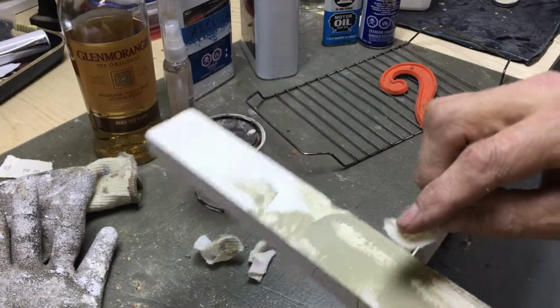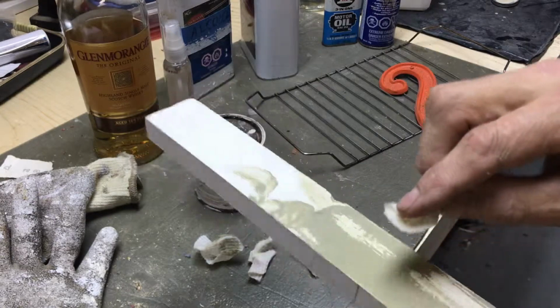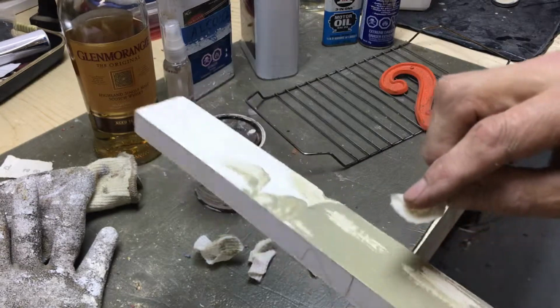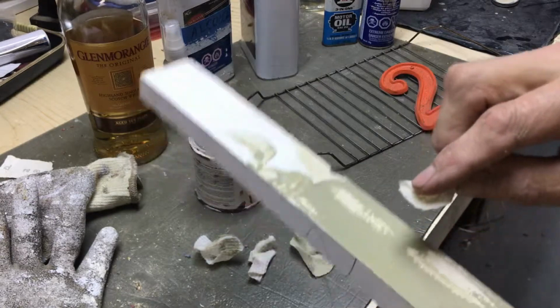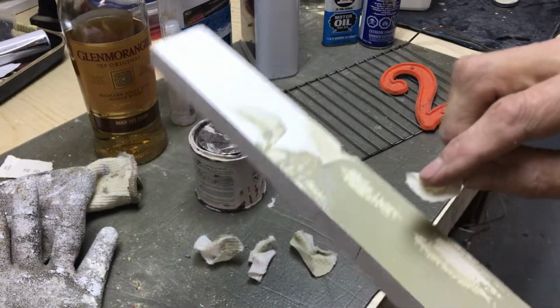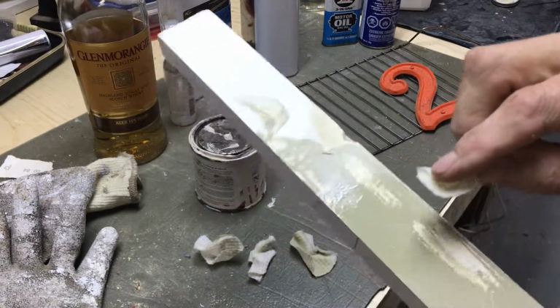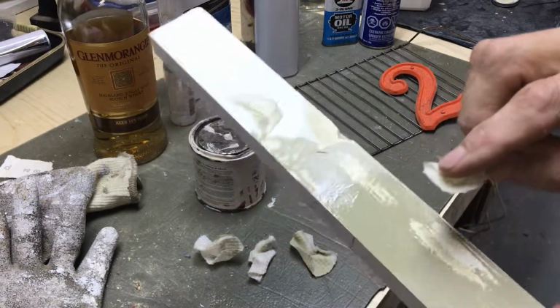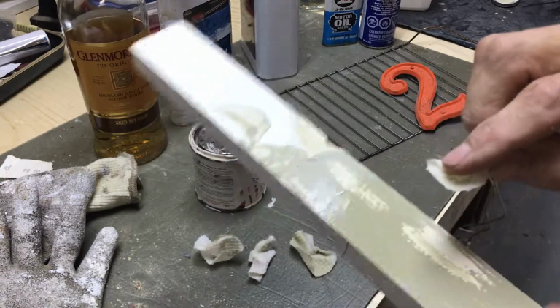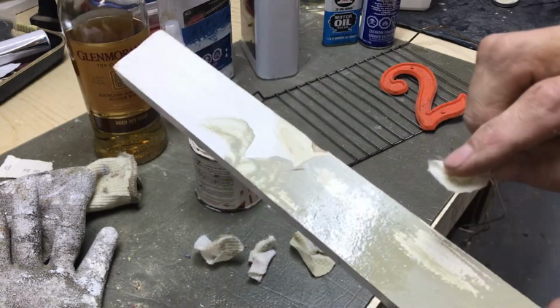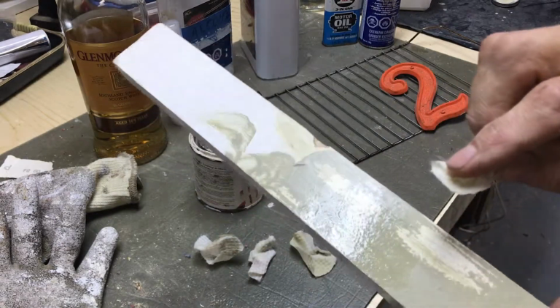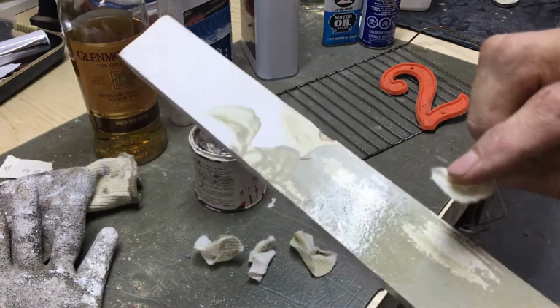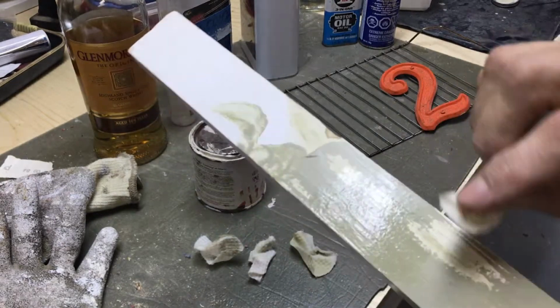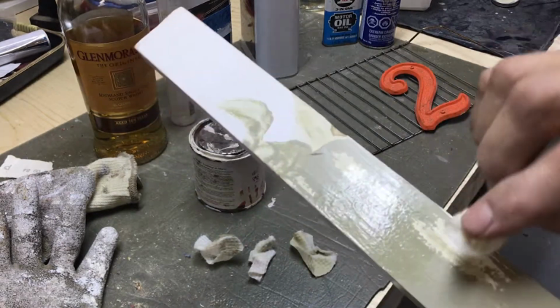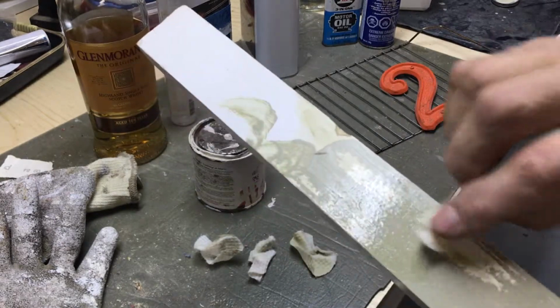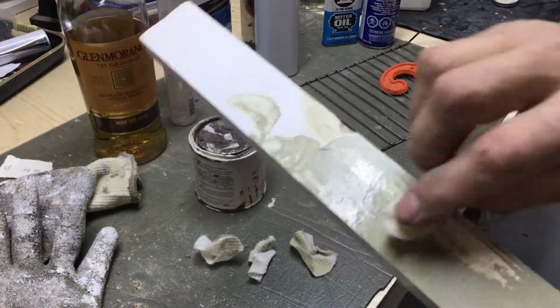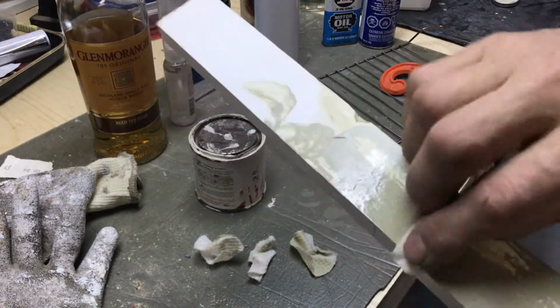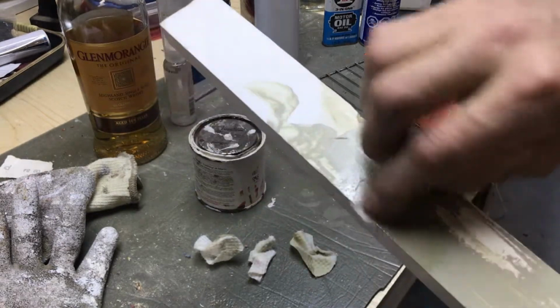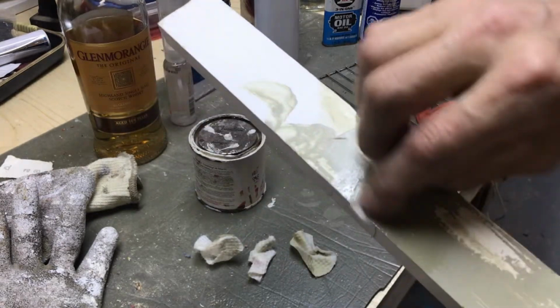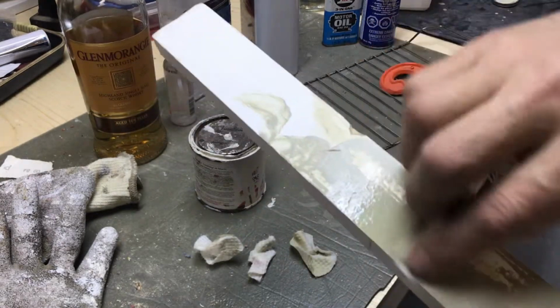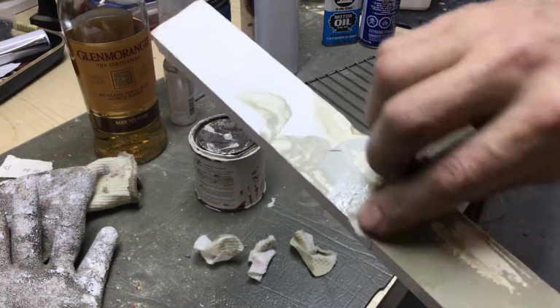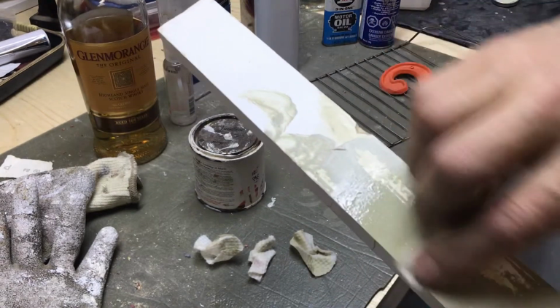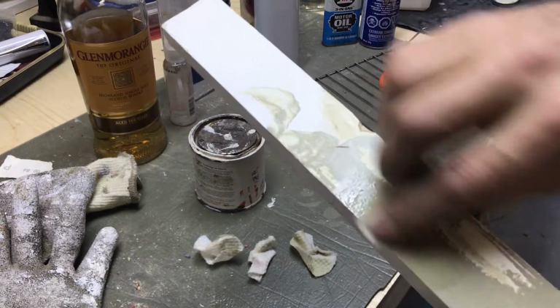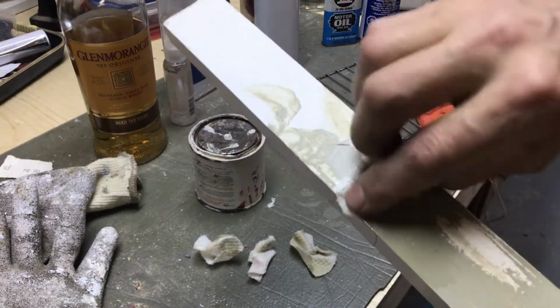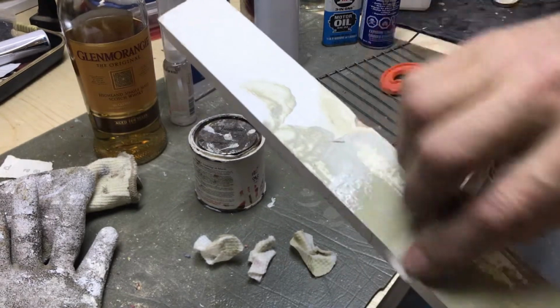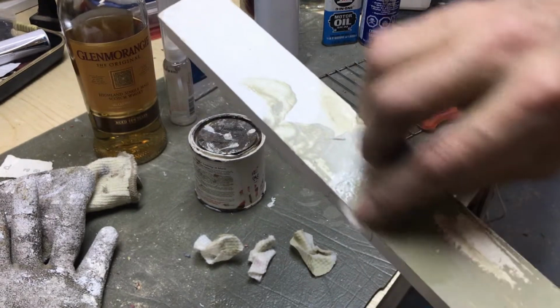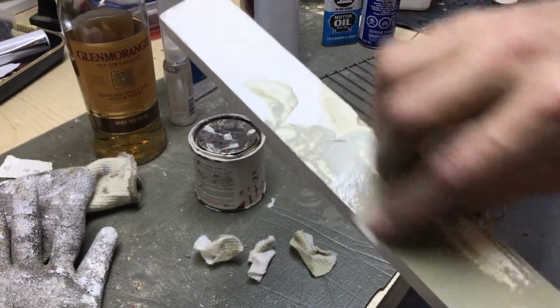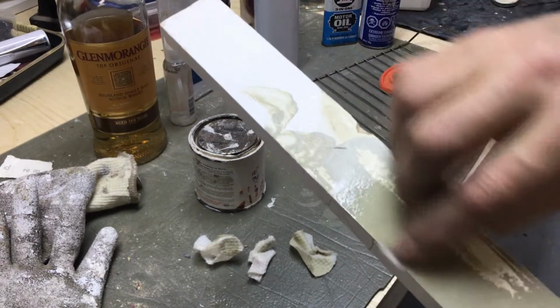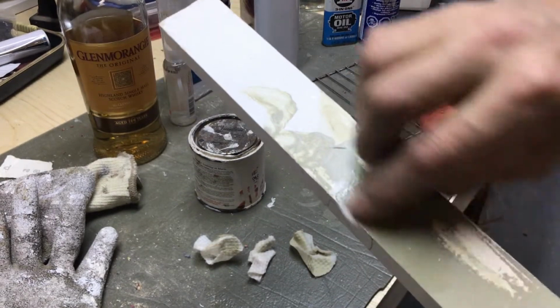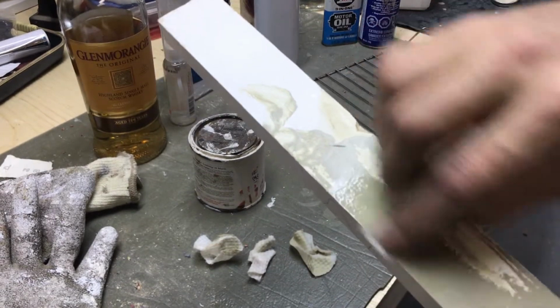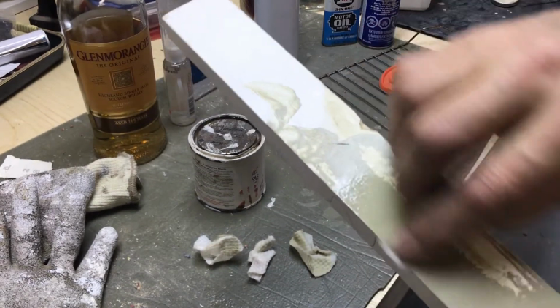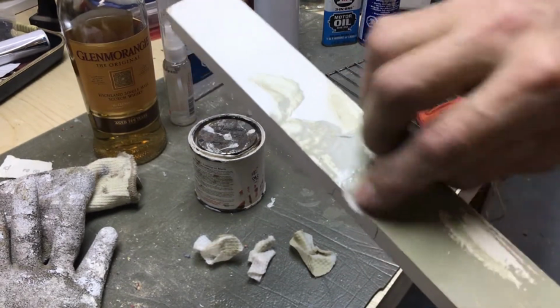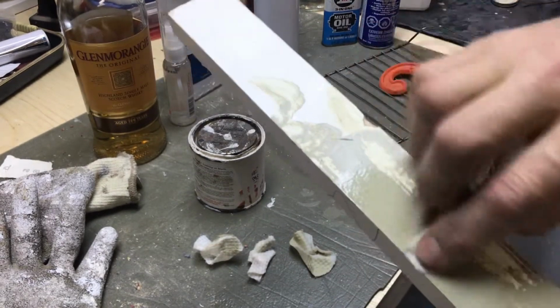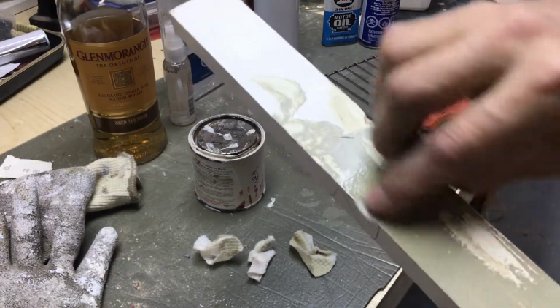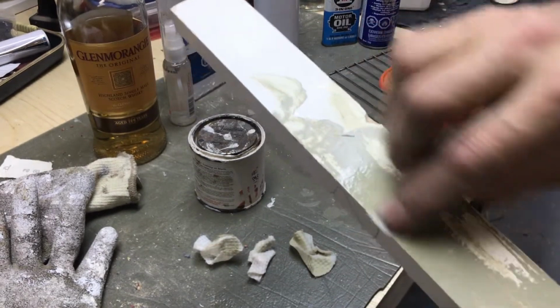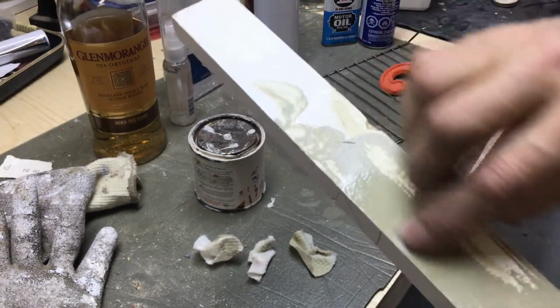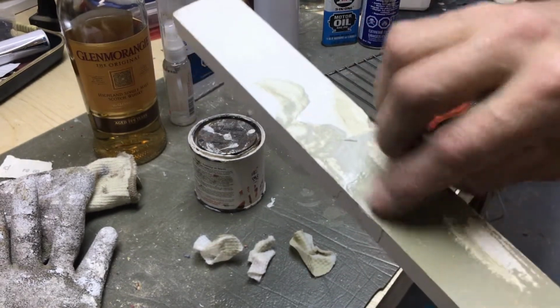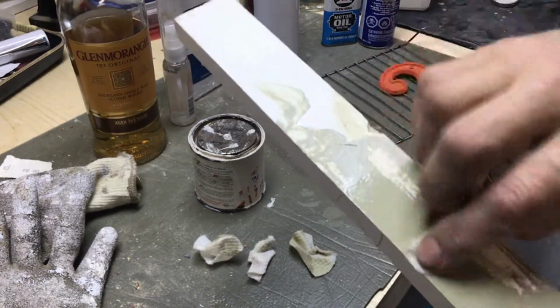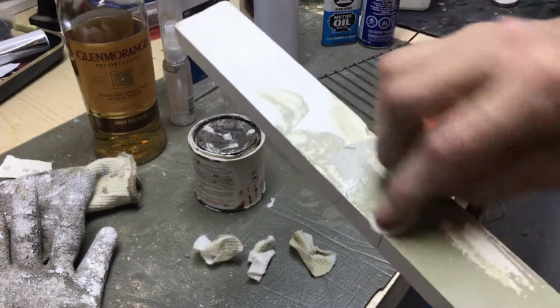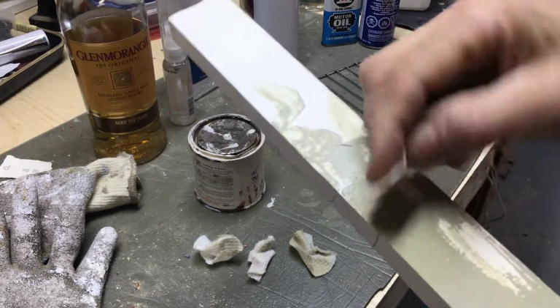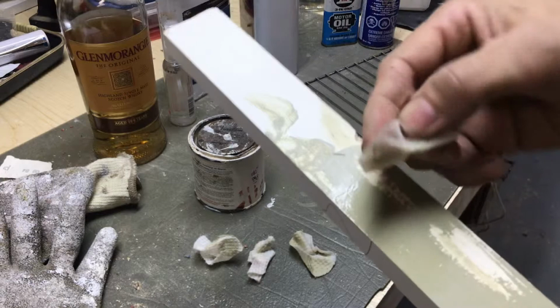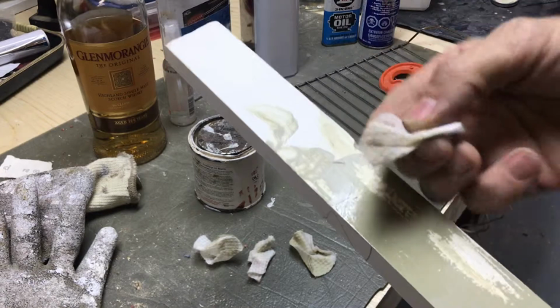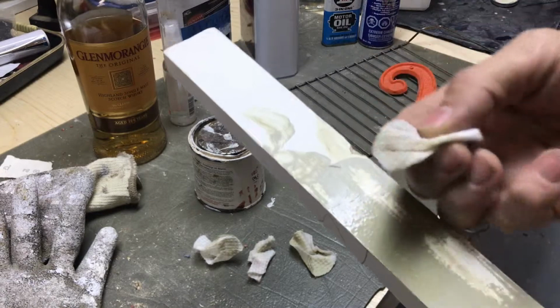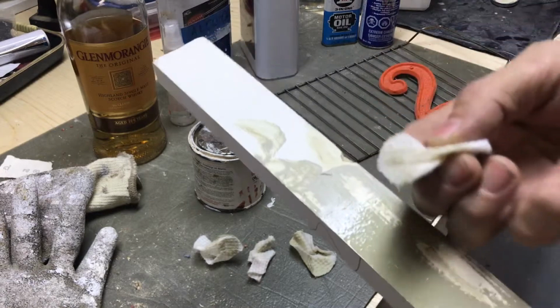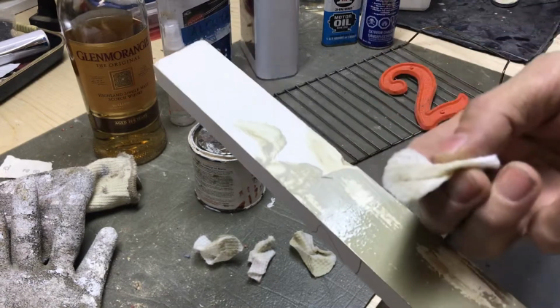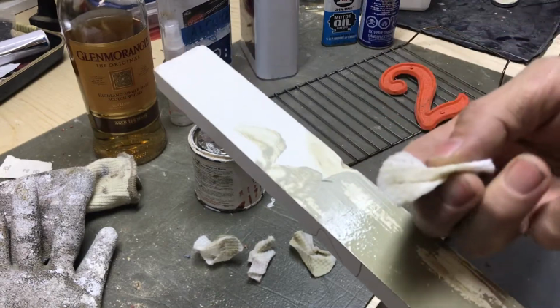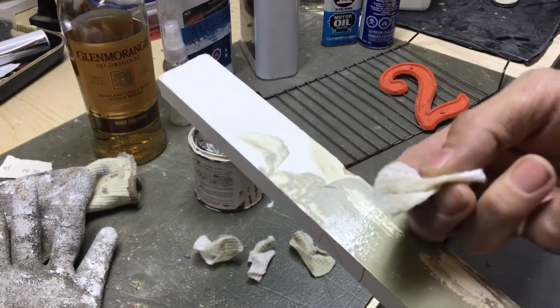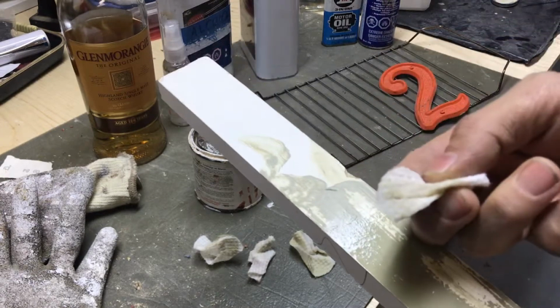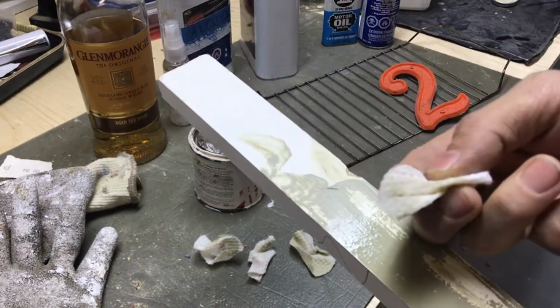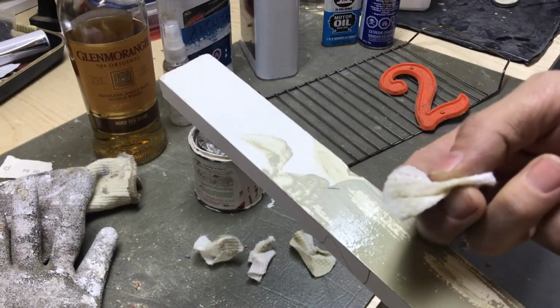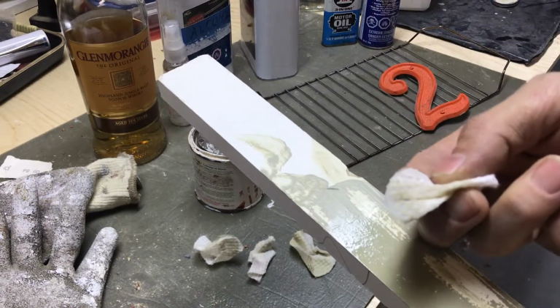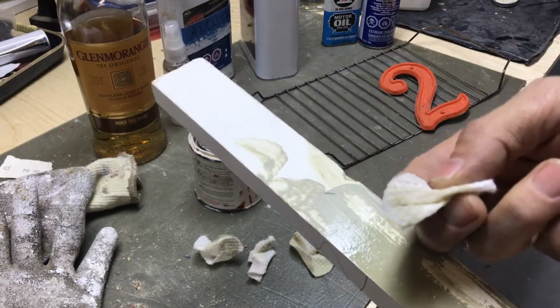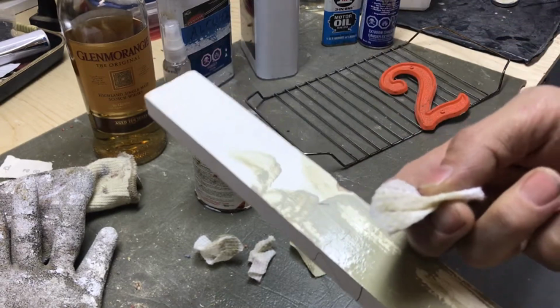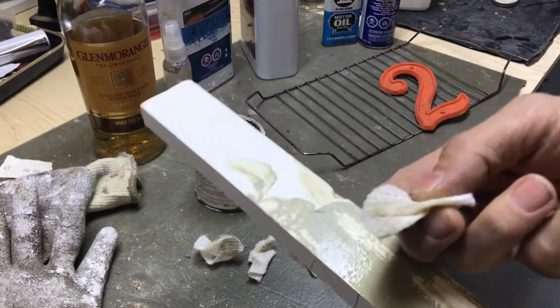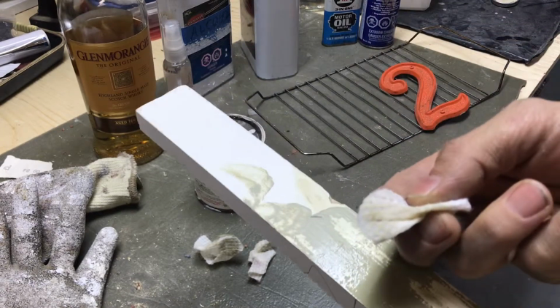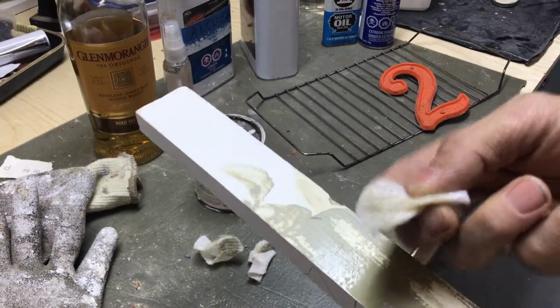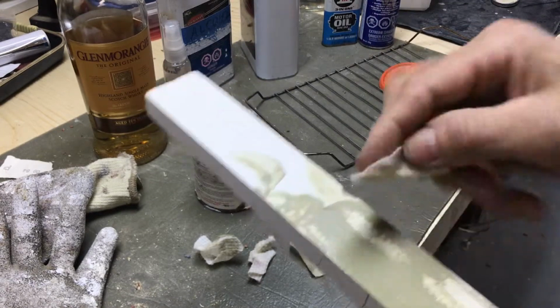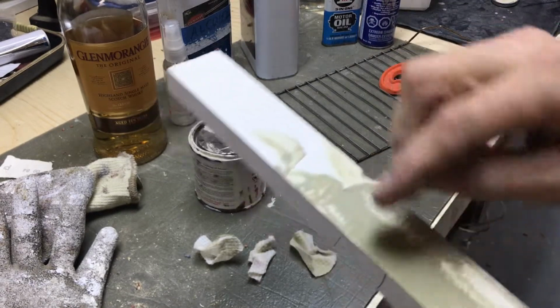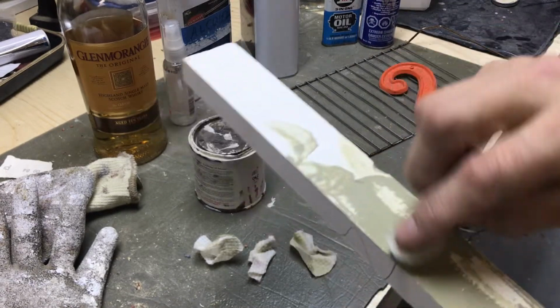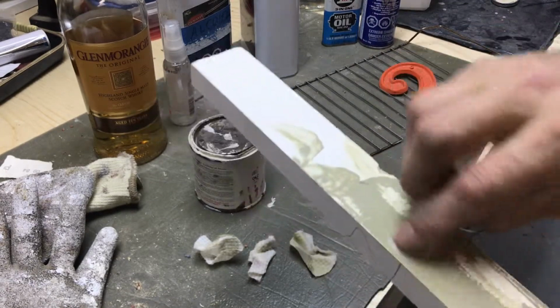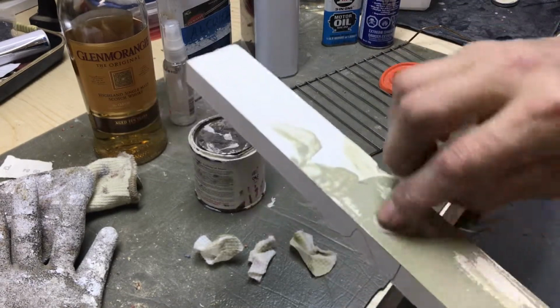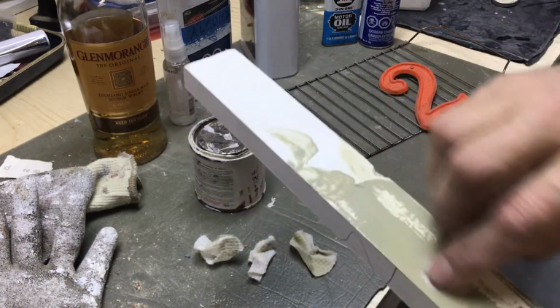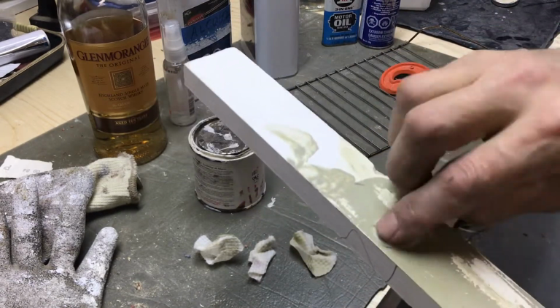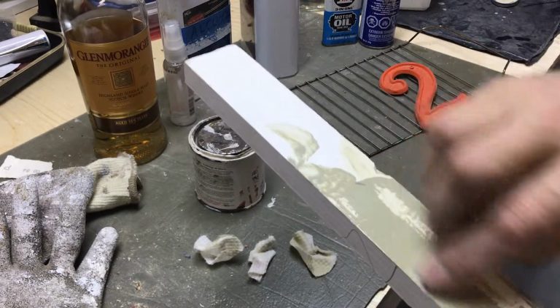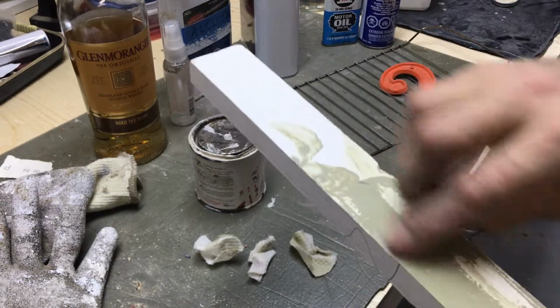I don't know what you're seeing there. Oh, there we go. But is it coming off at all on the pad? A little bit.